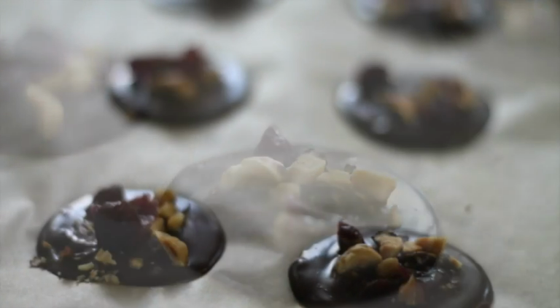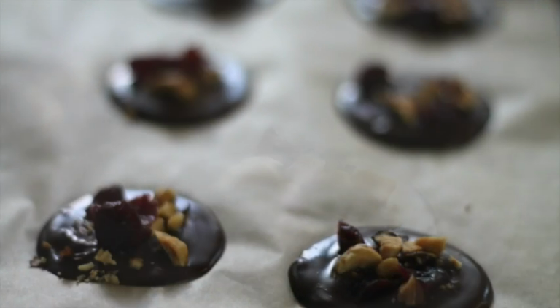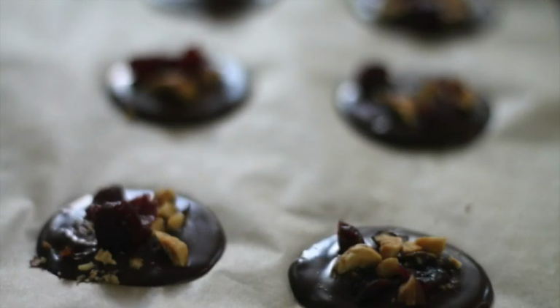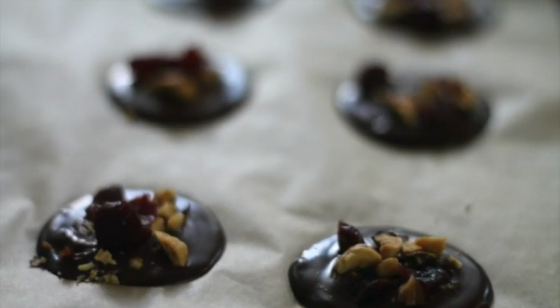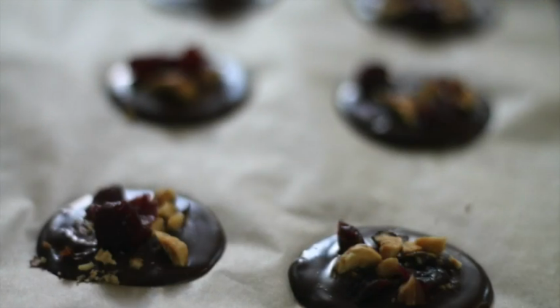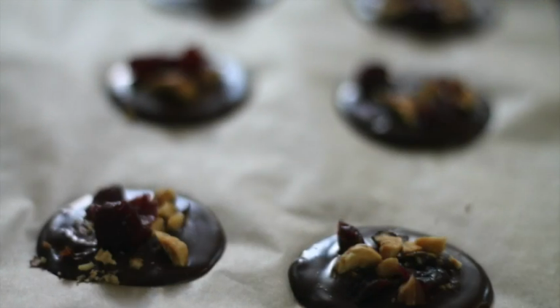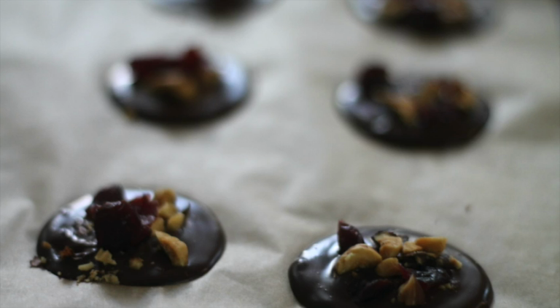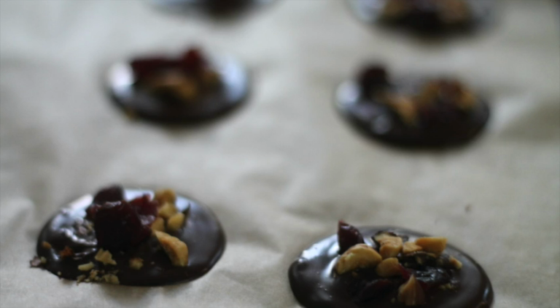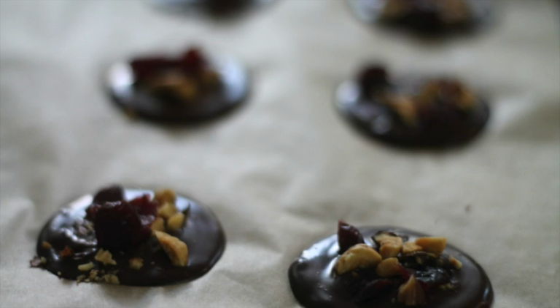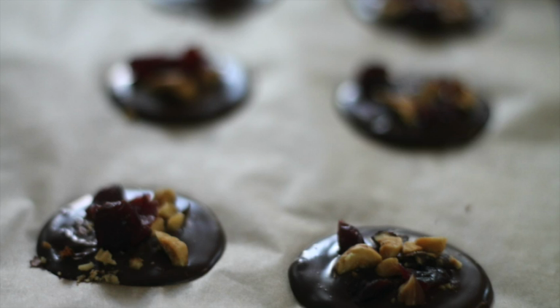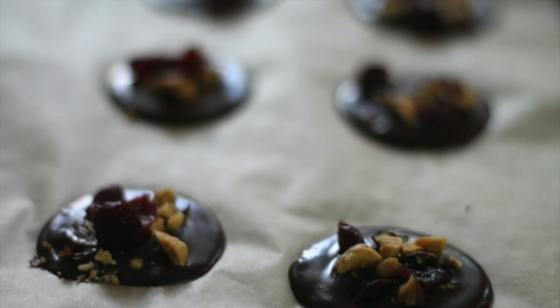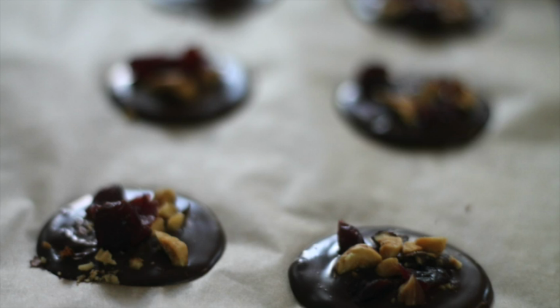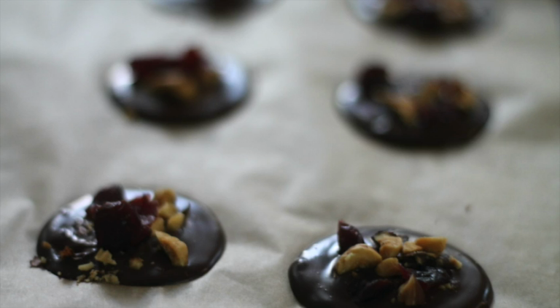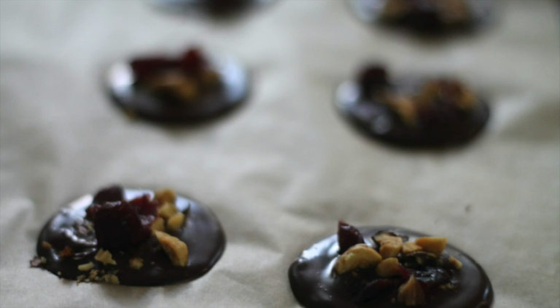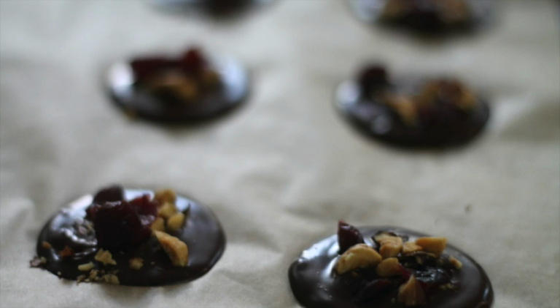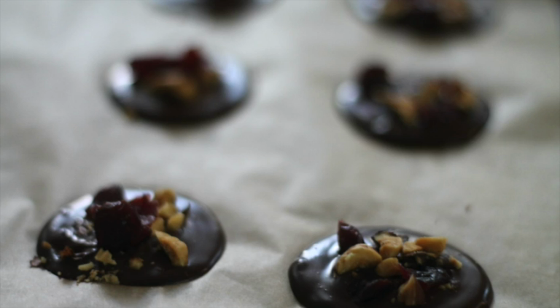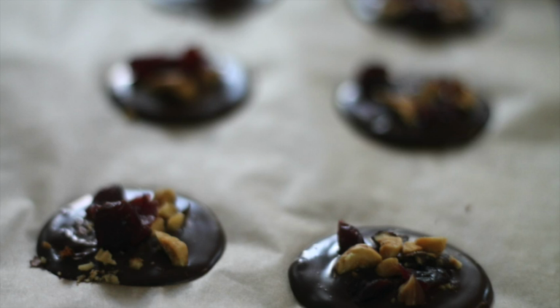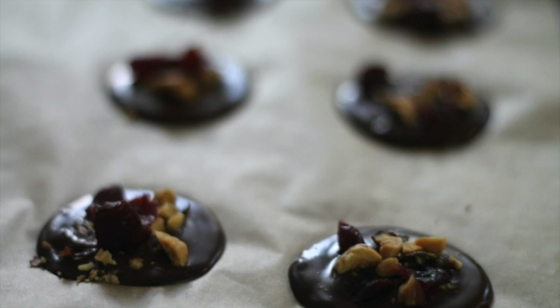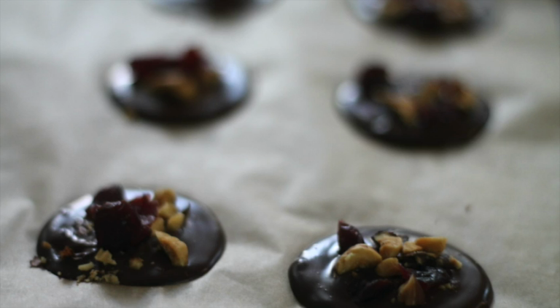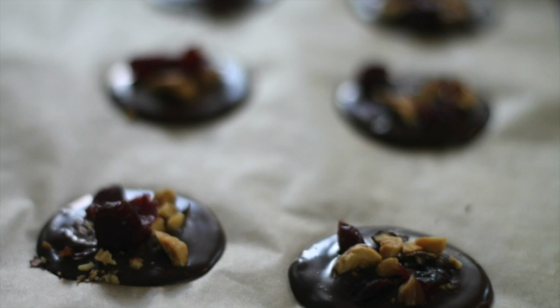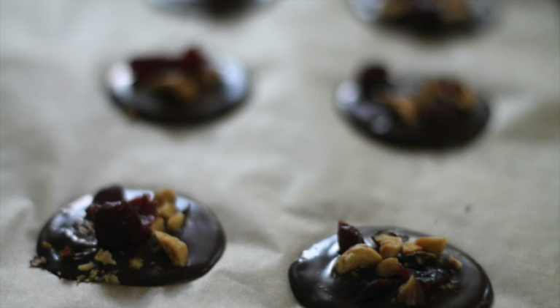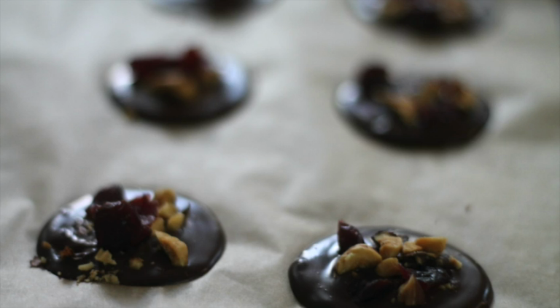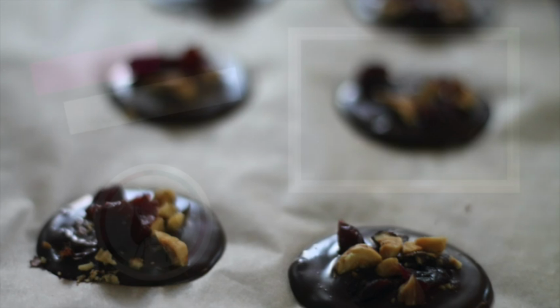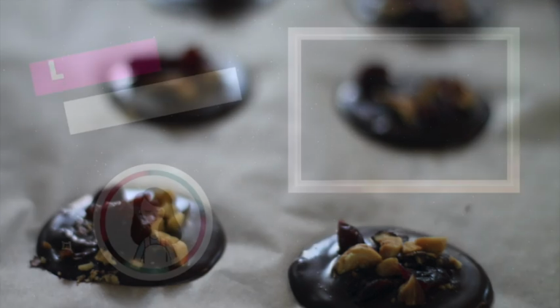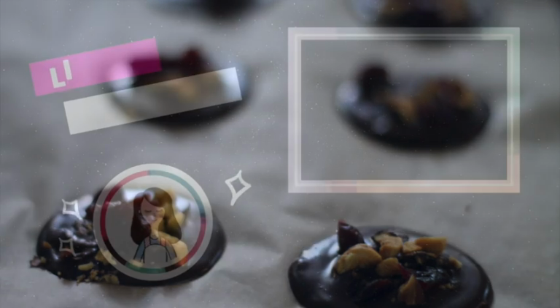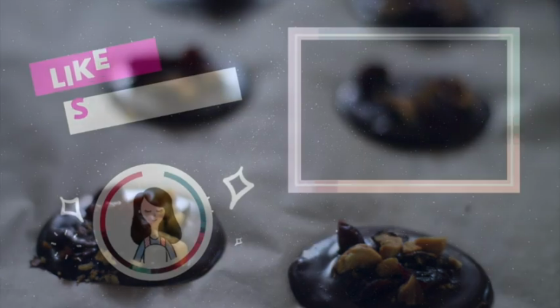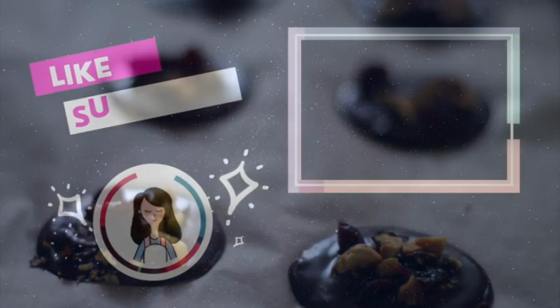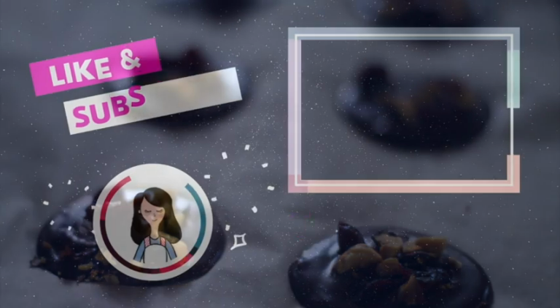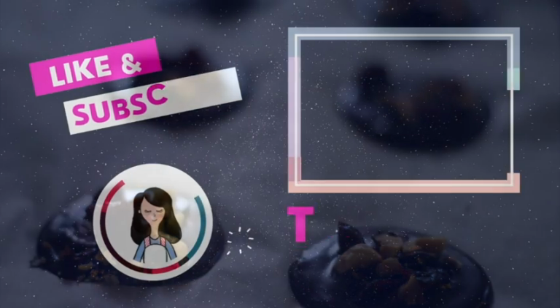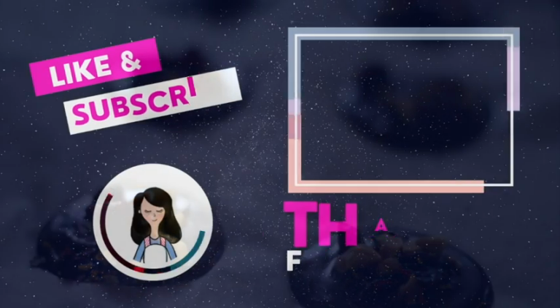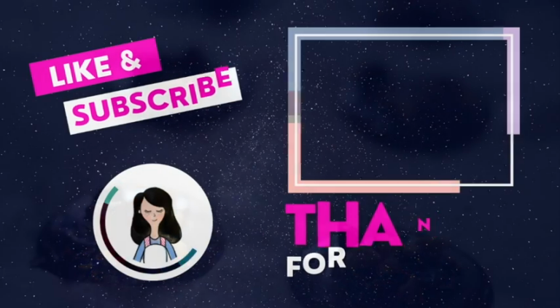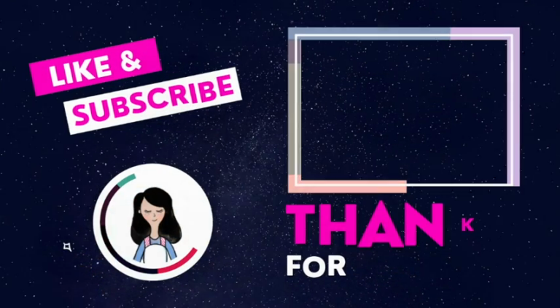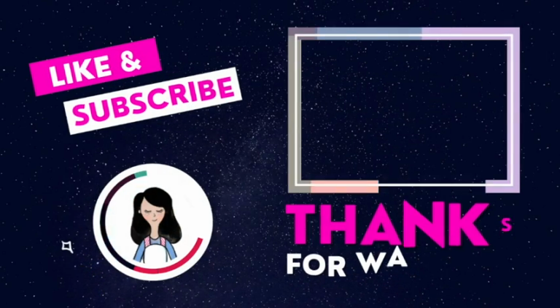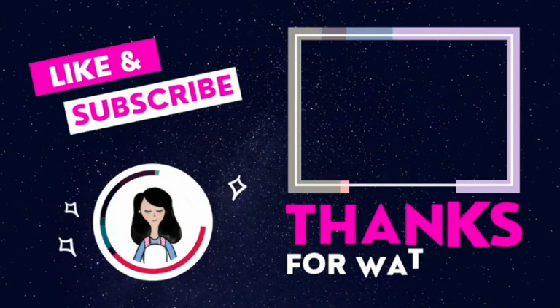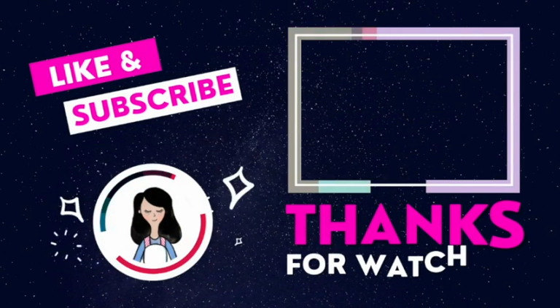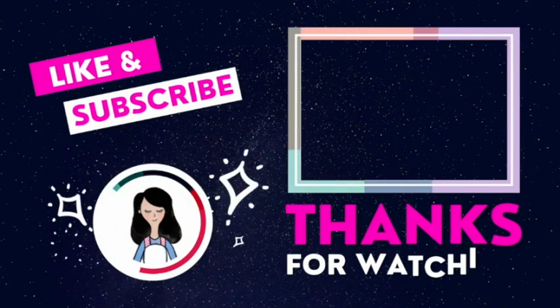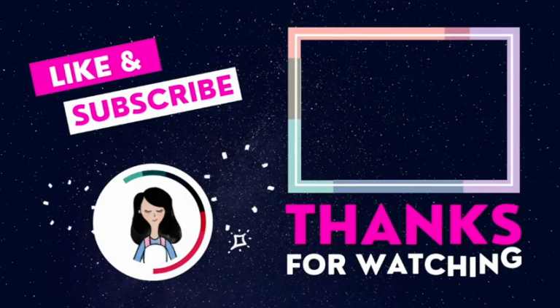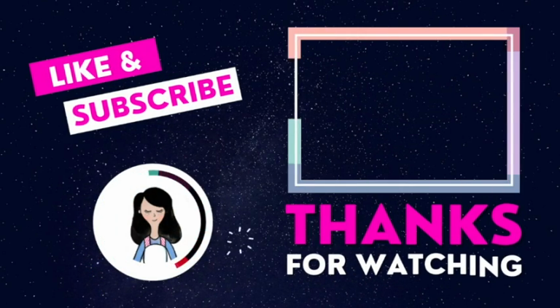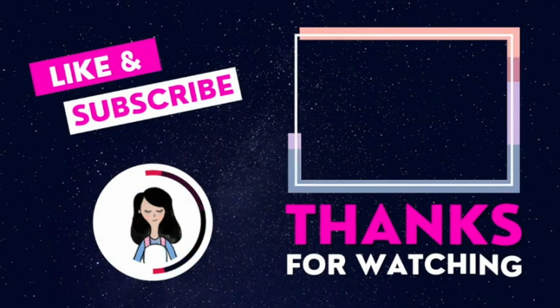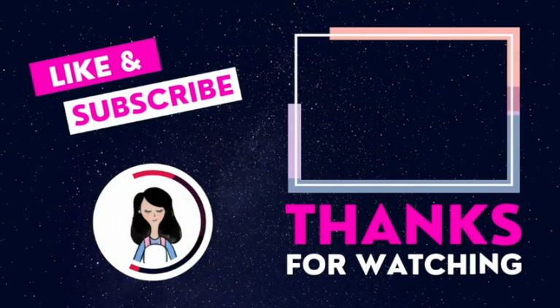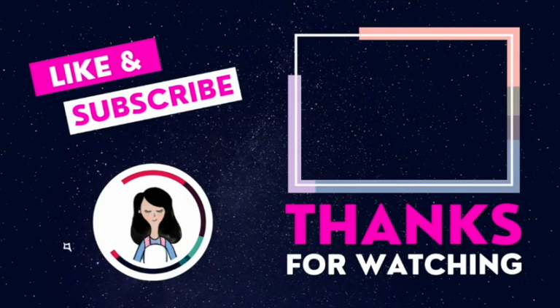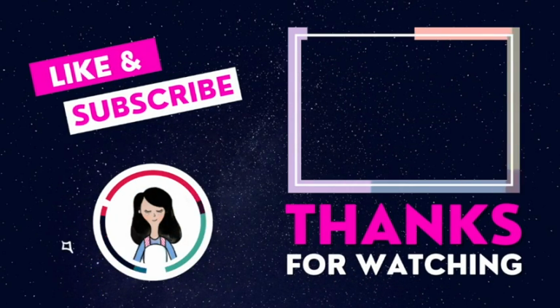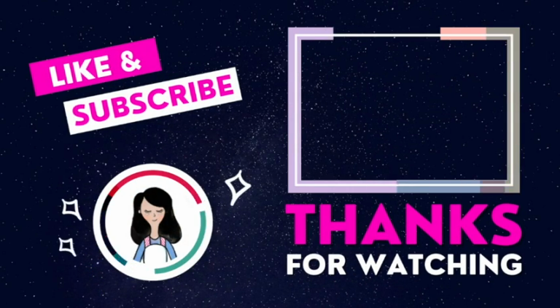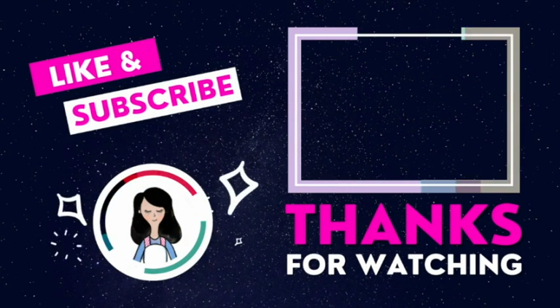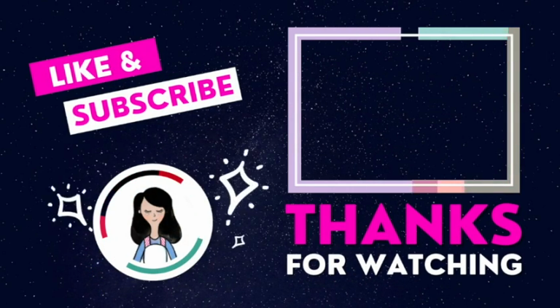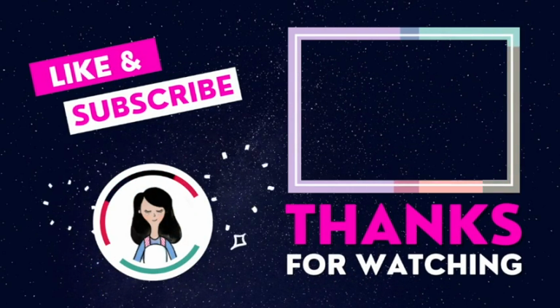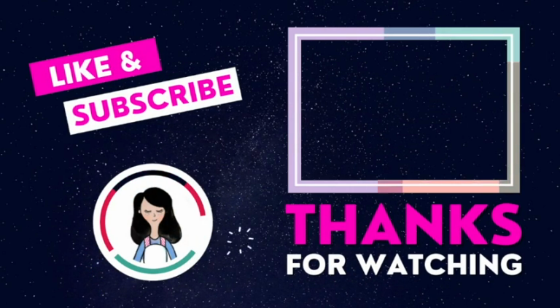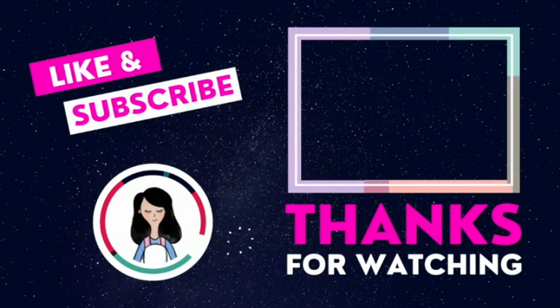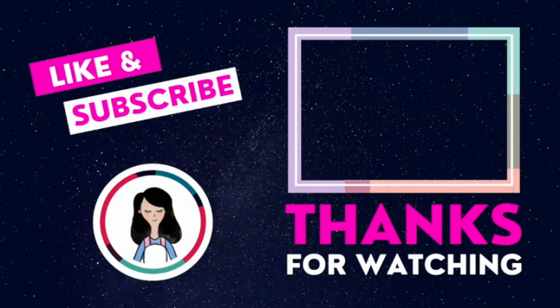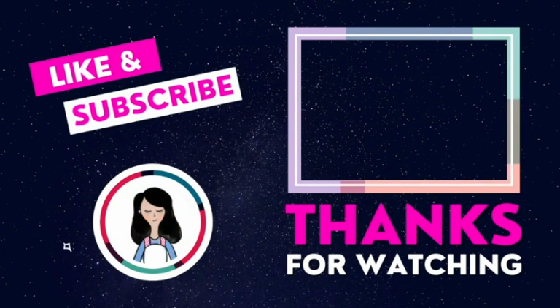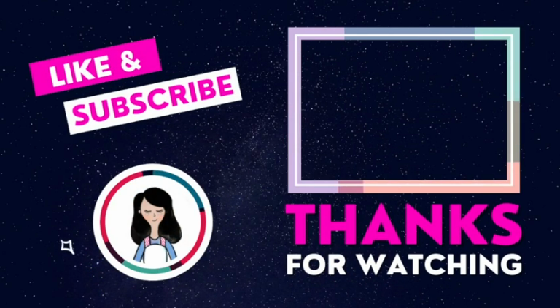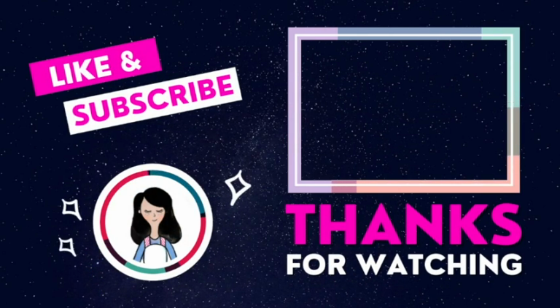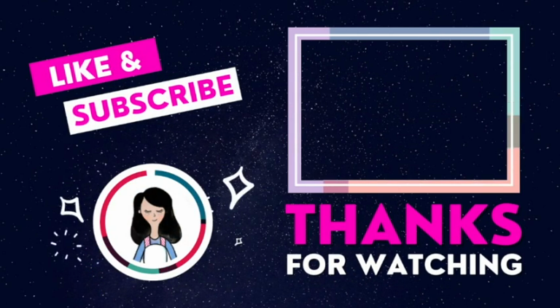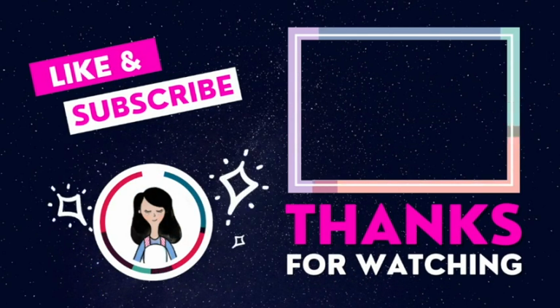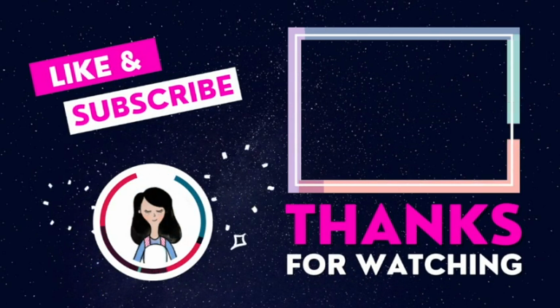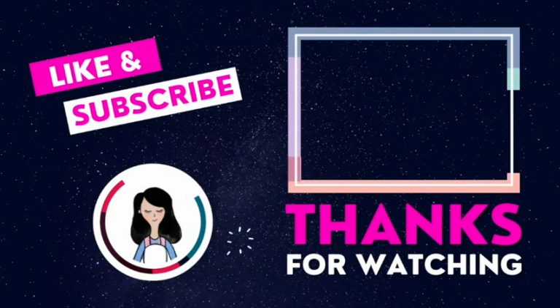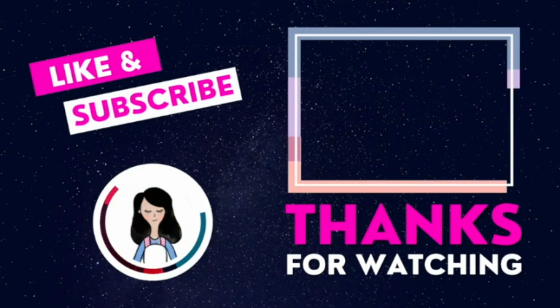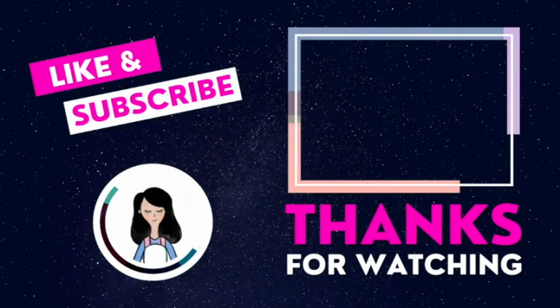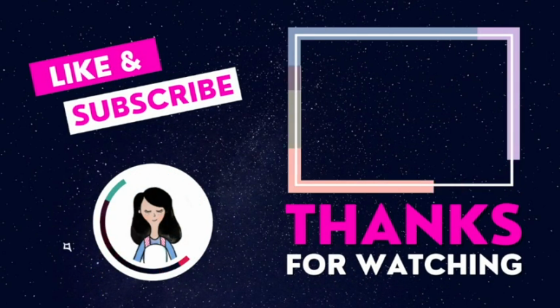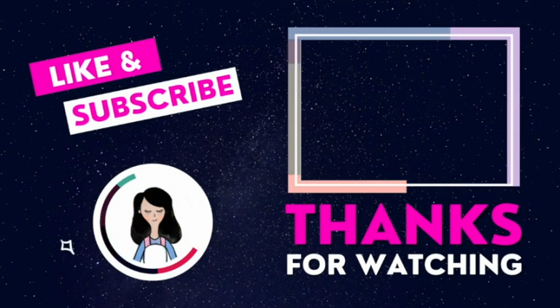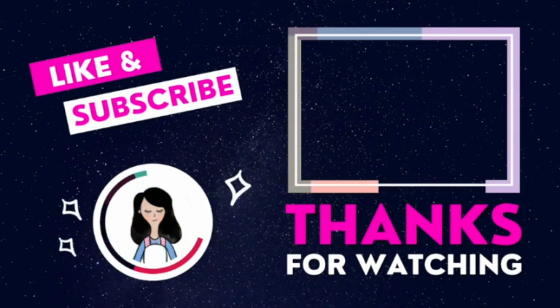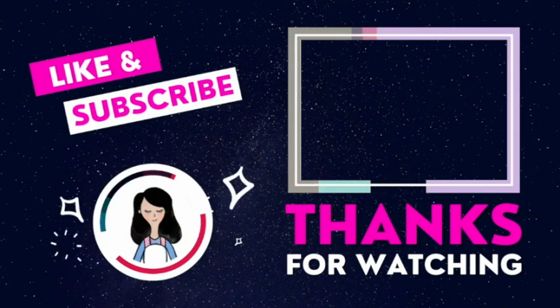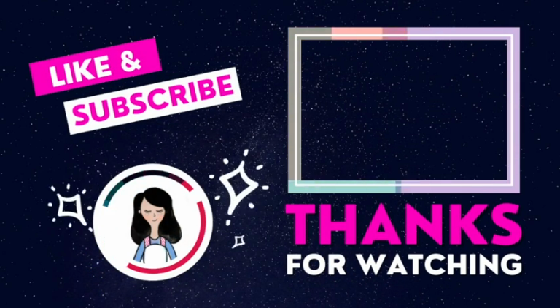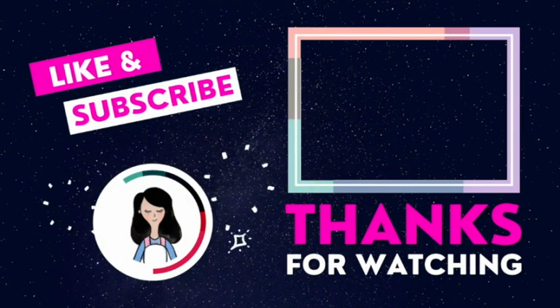Okay guys, this is it for today. Please don't forget to subscribe if you haven't done so, and see you next time — bye bye!